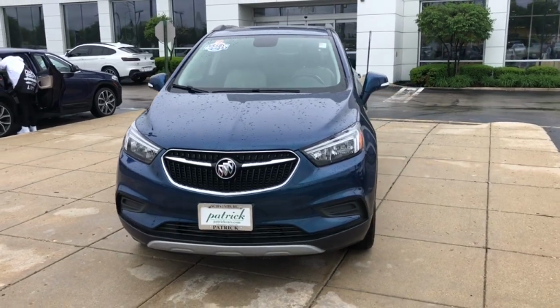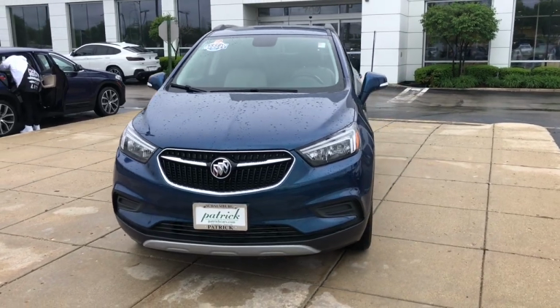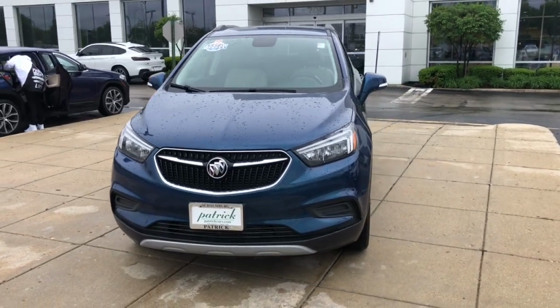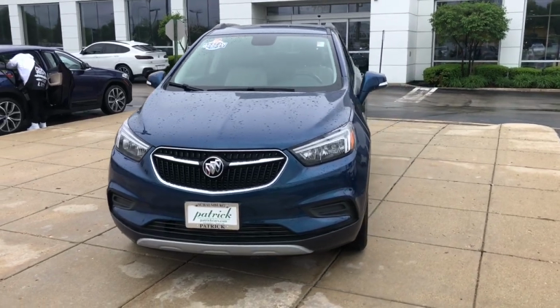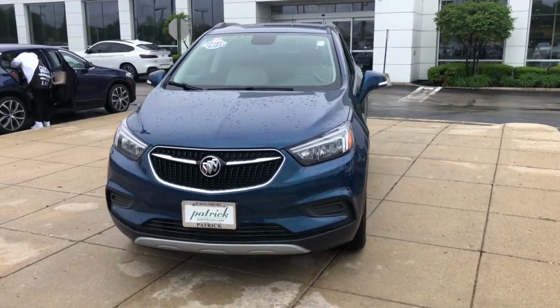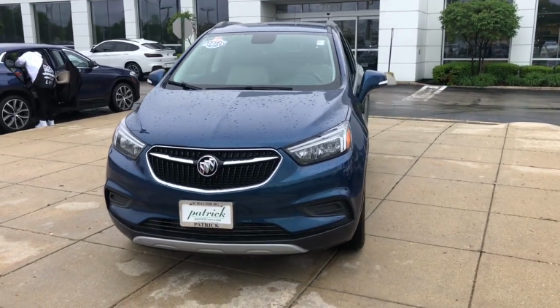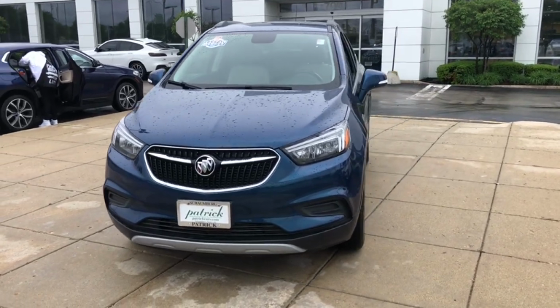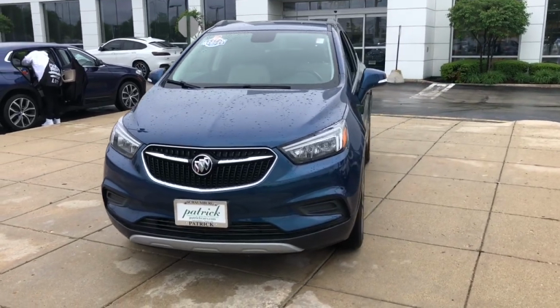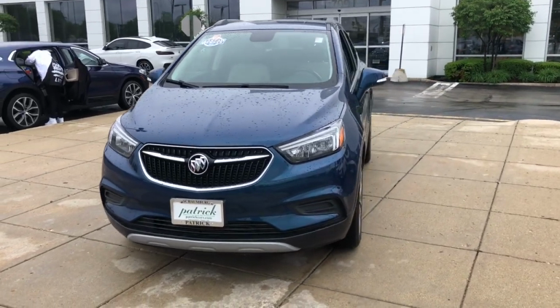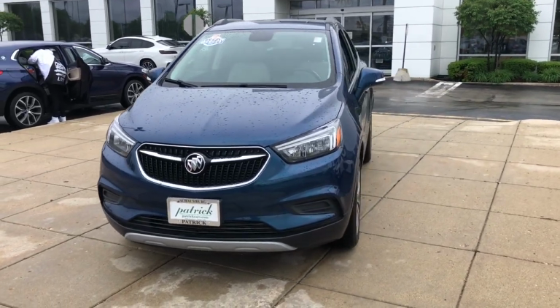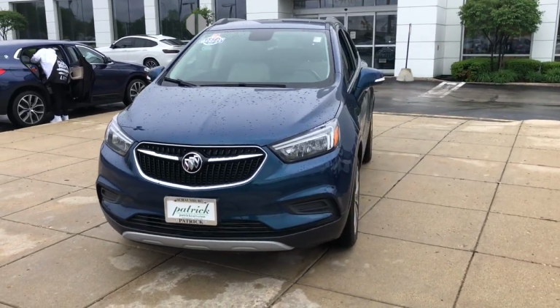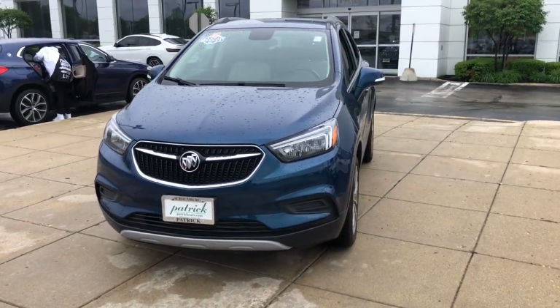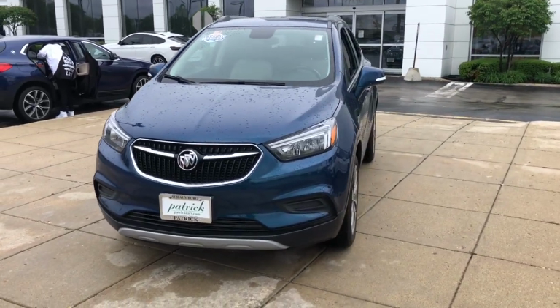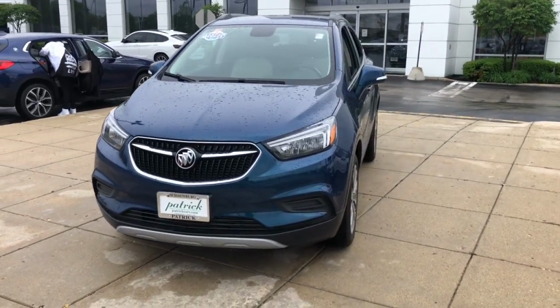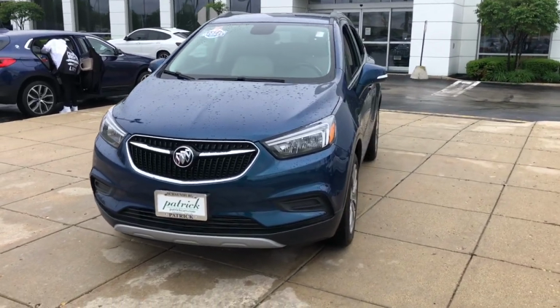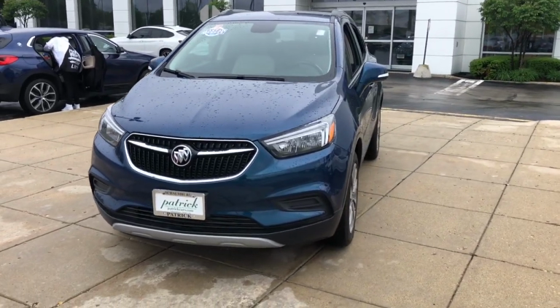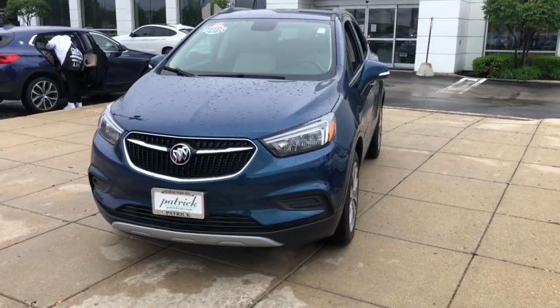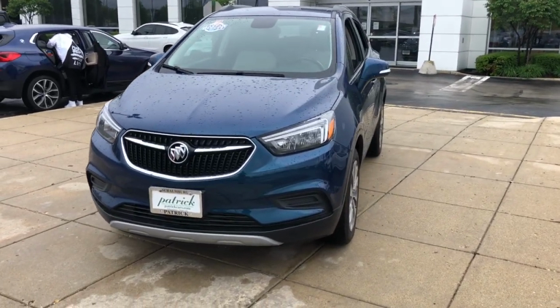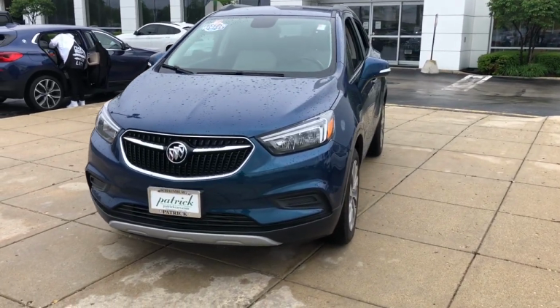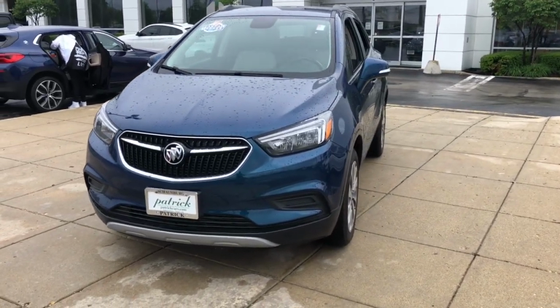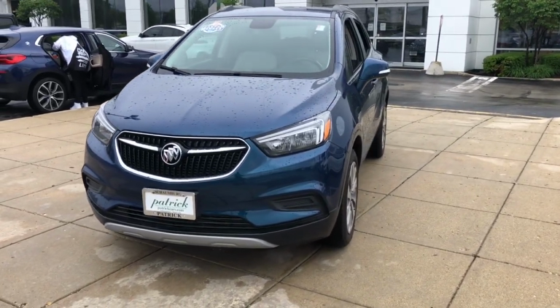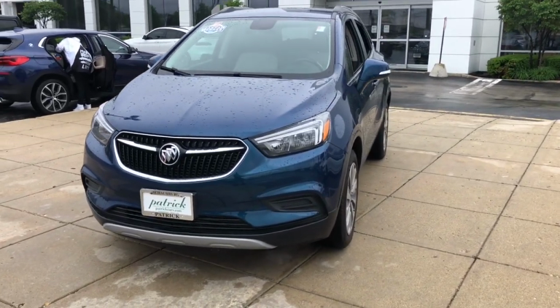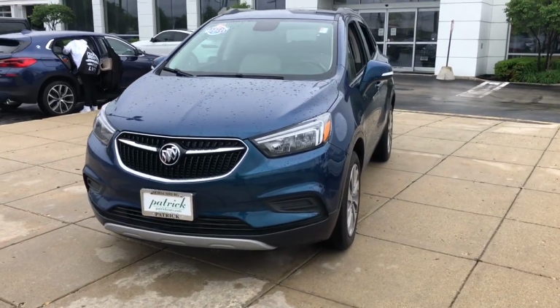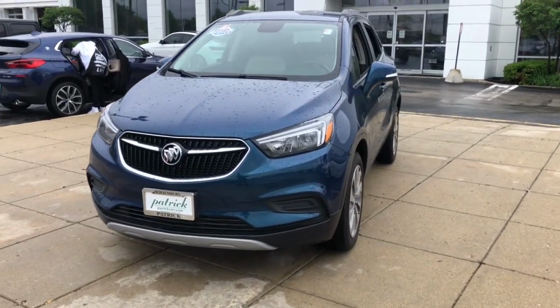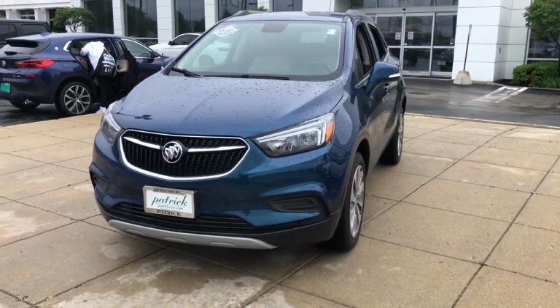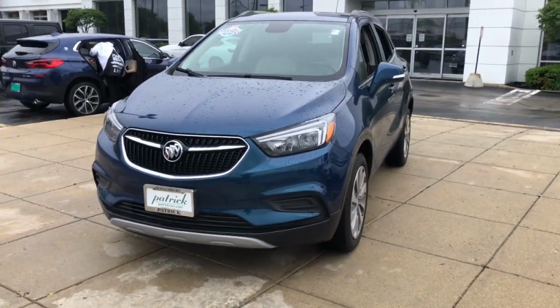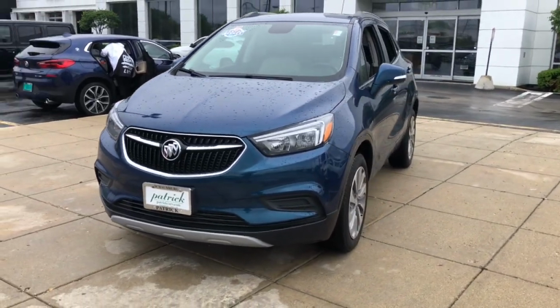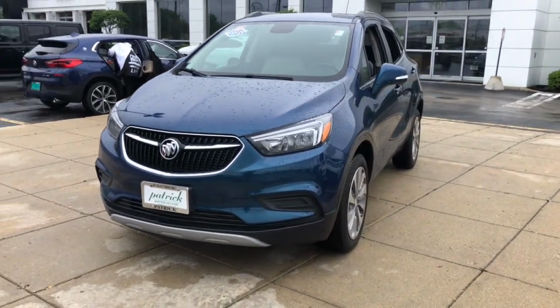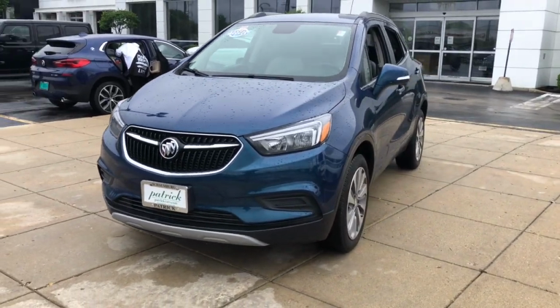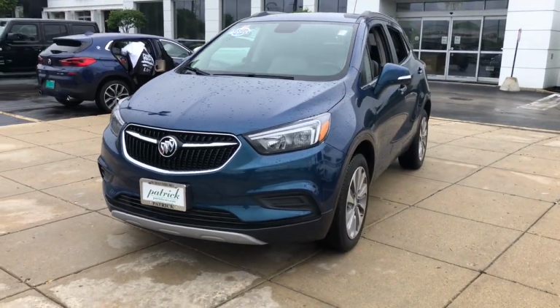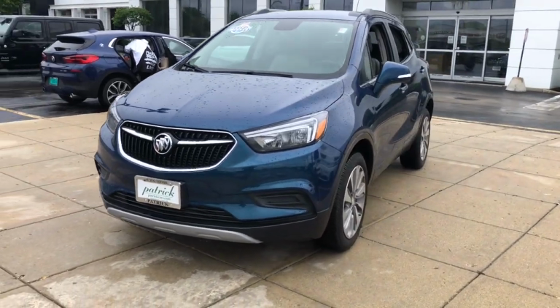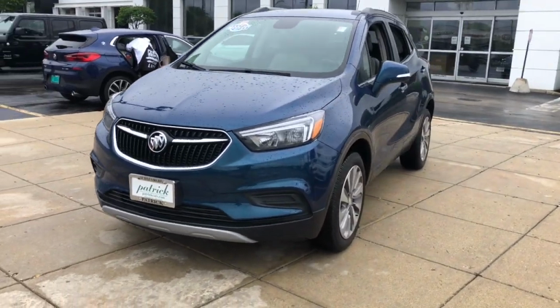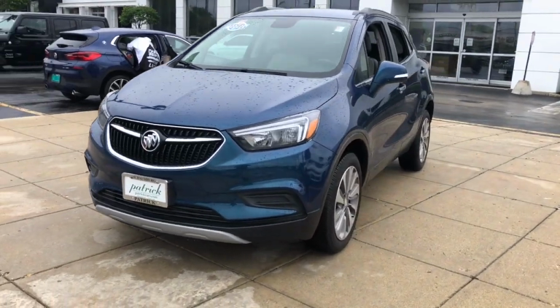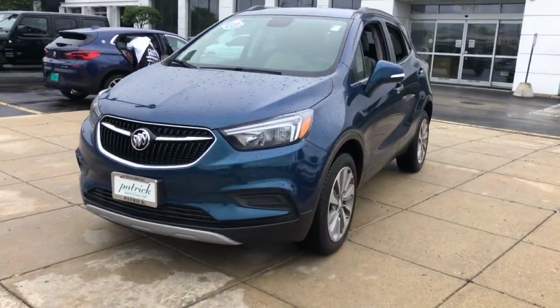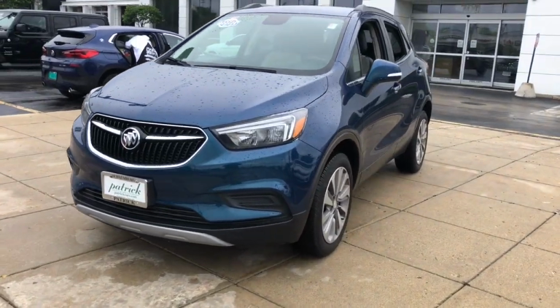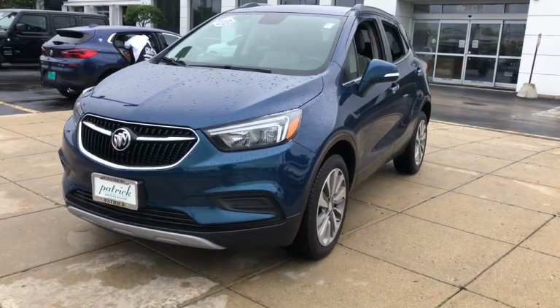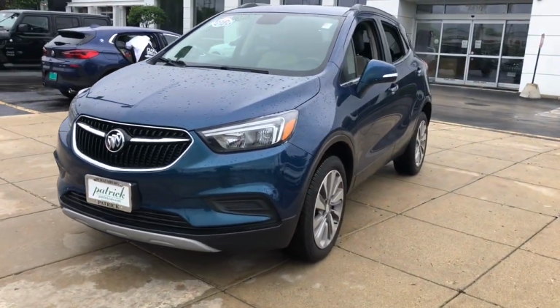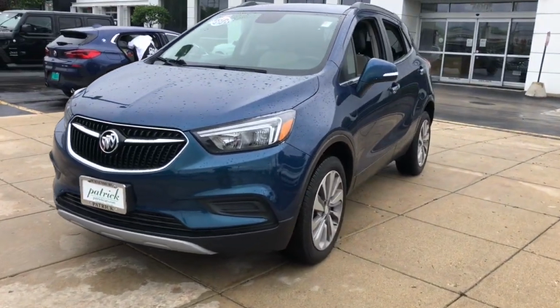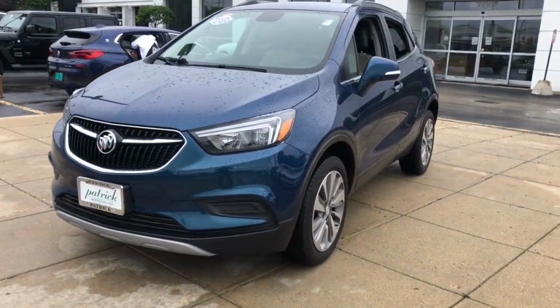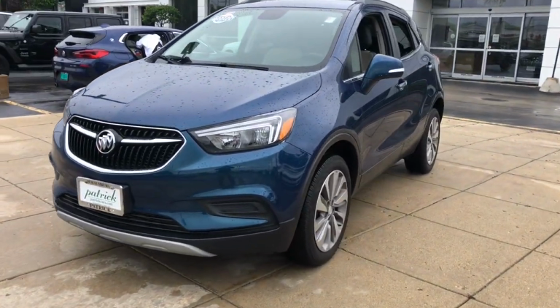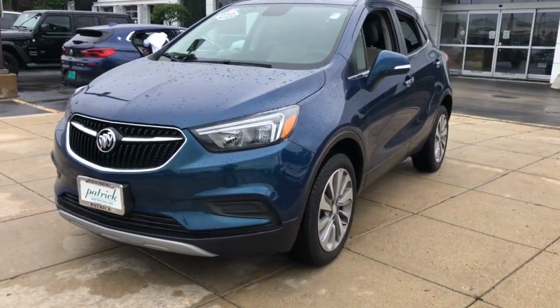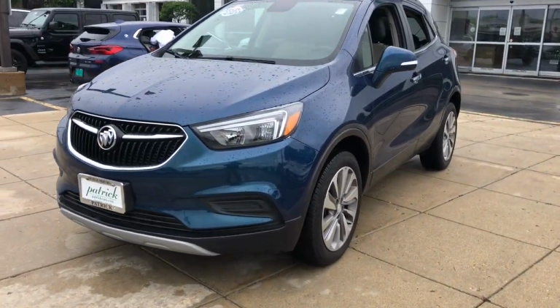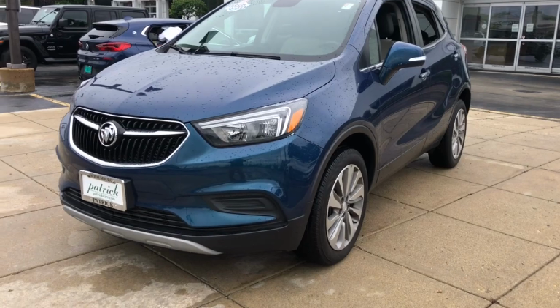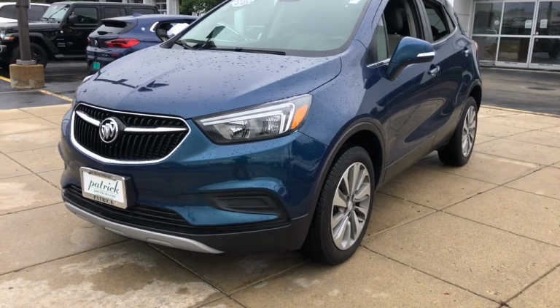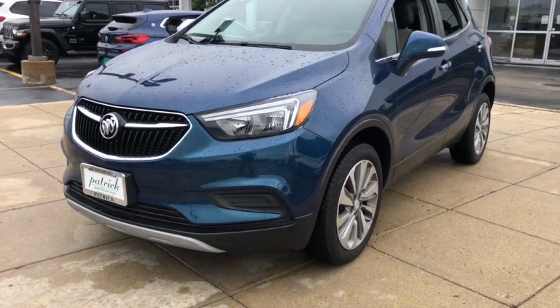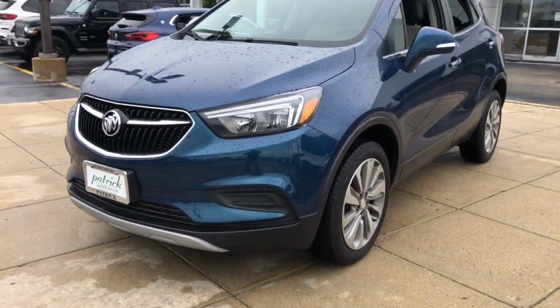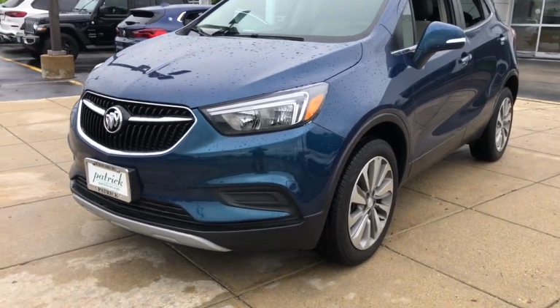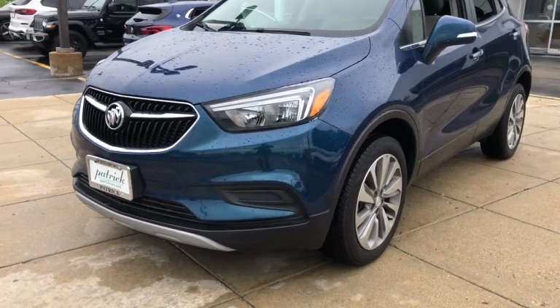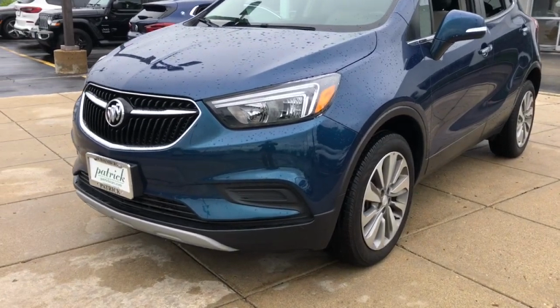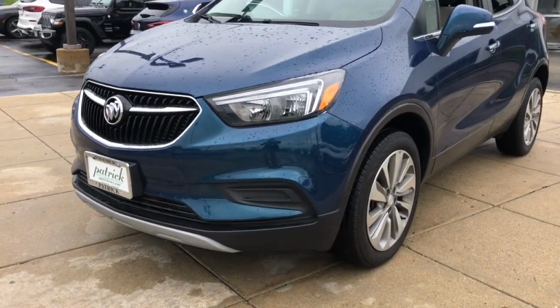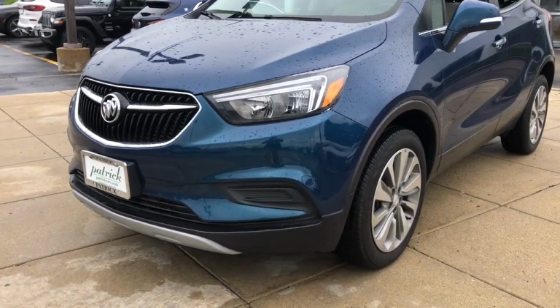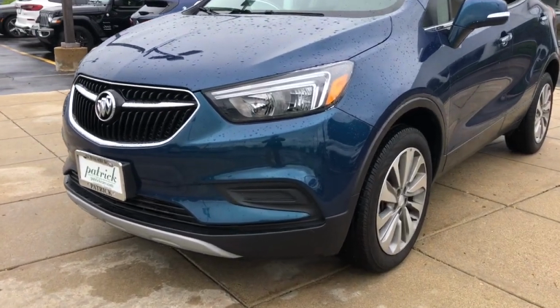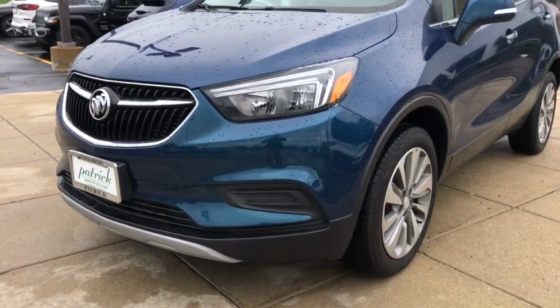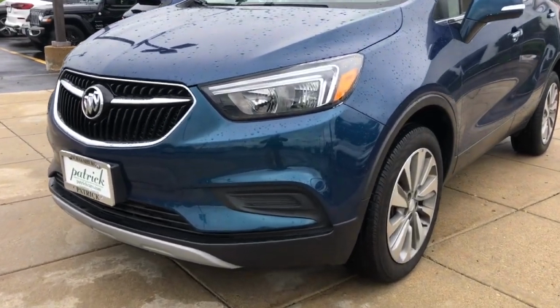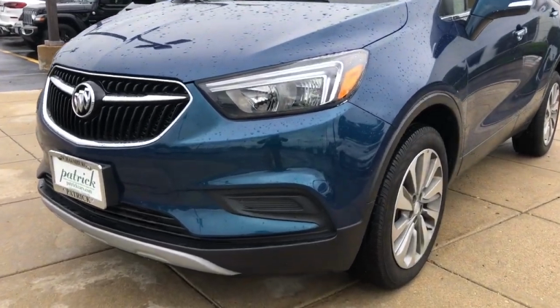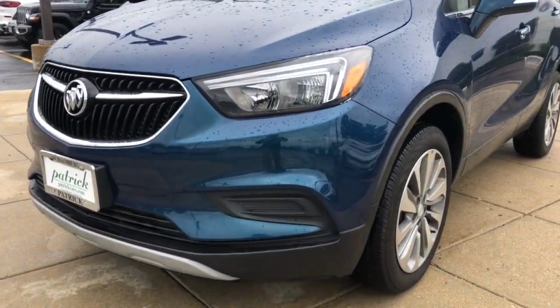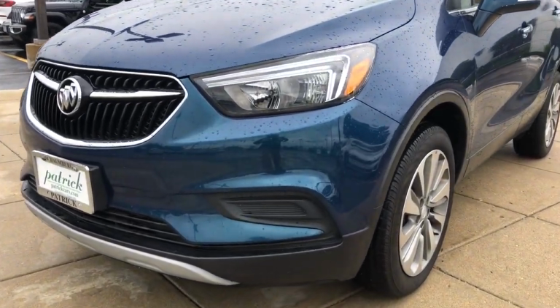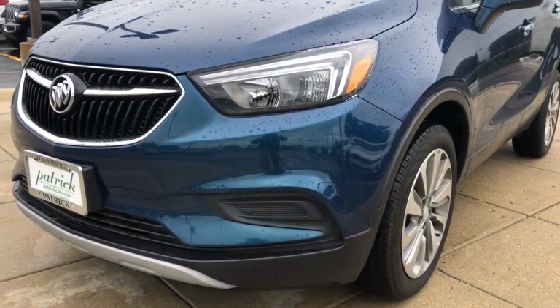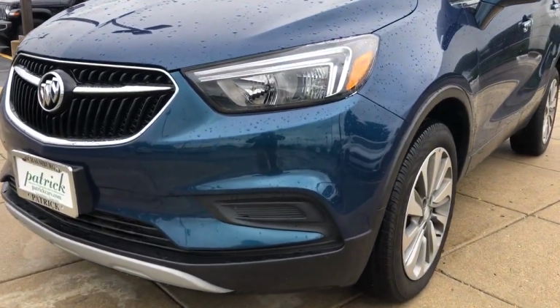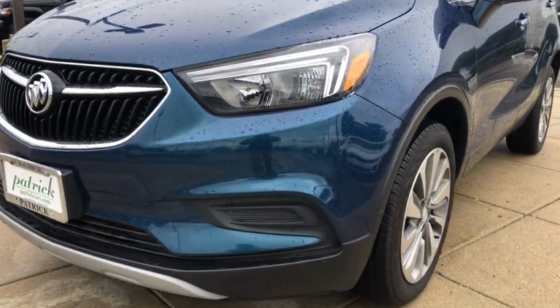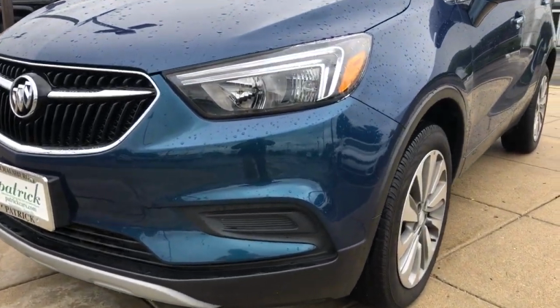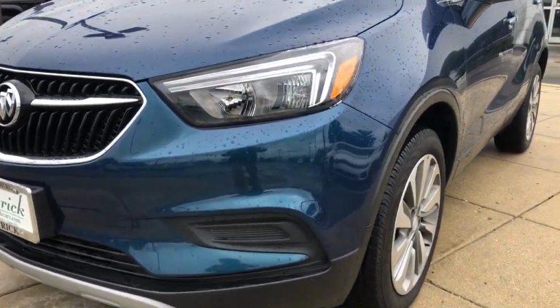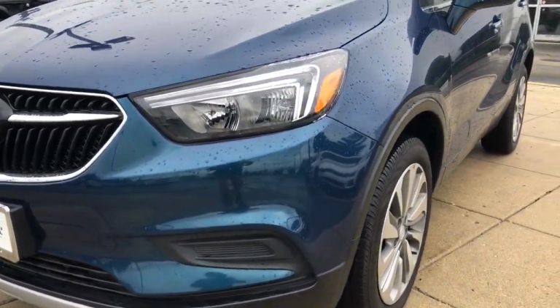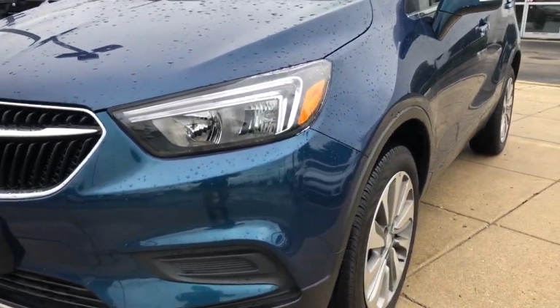Have fun getting where you need to go in the sleek and nimble Encore, the small luxury SUV with a can-do attitude.